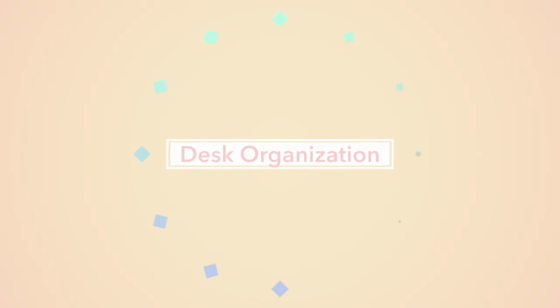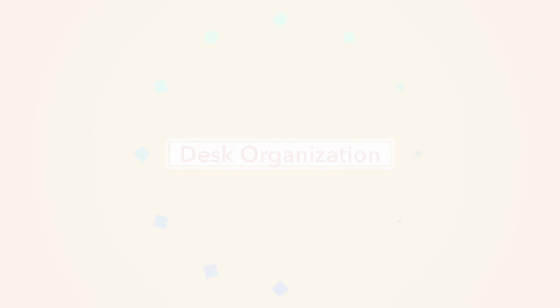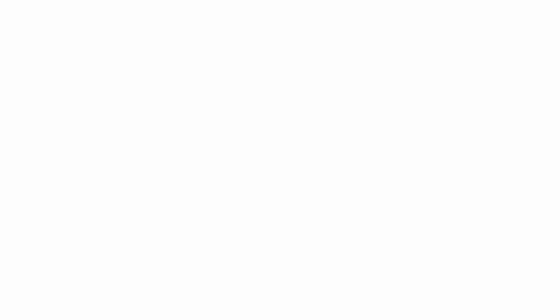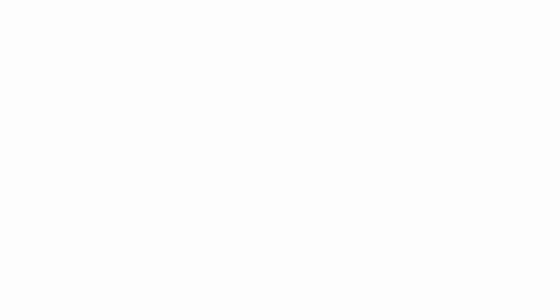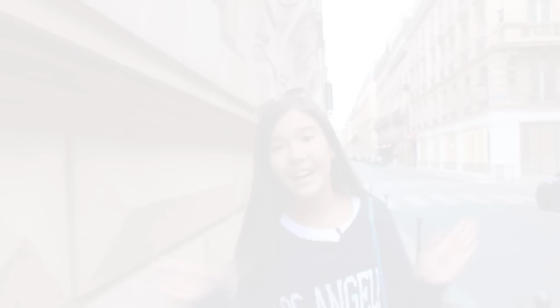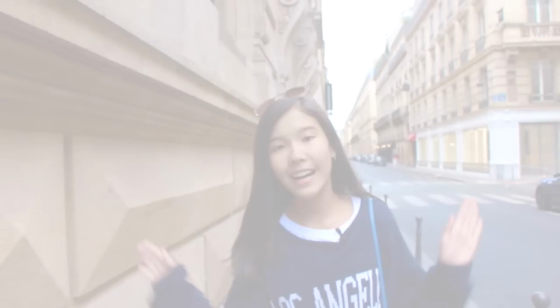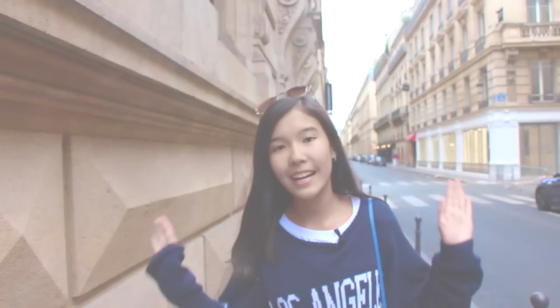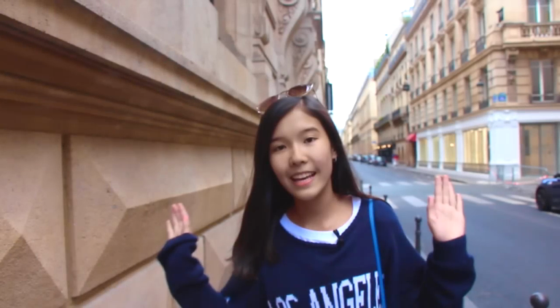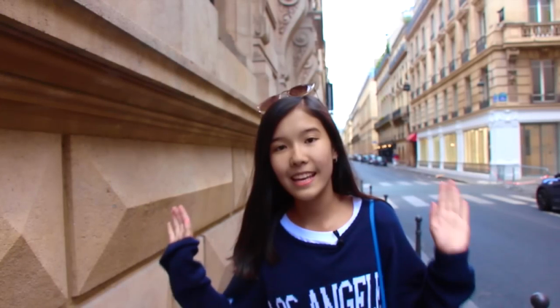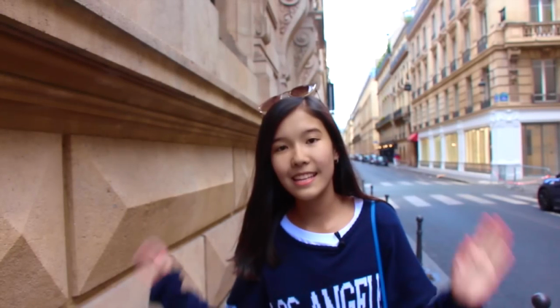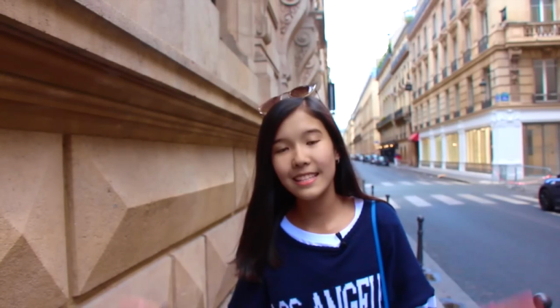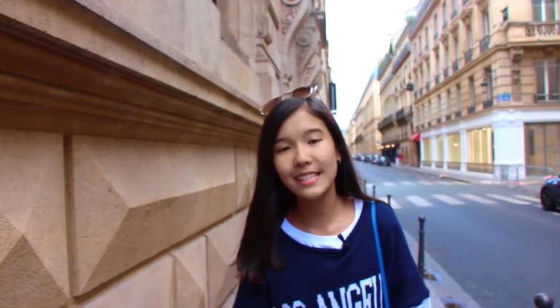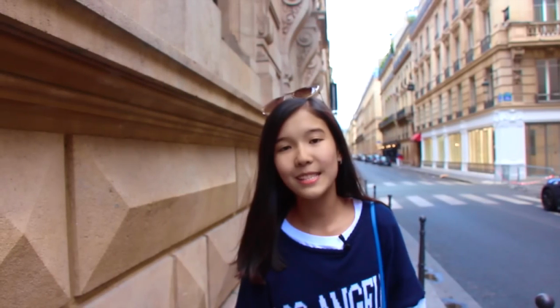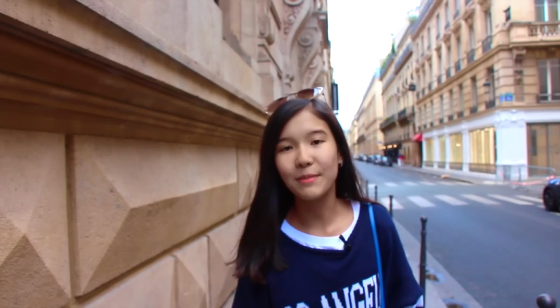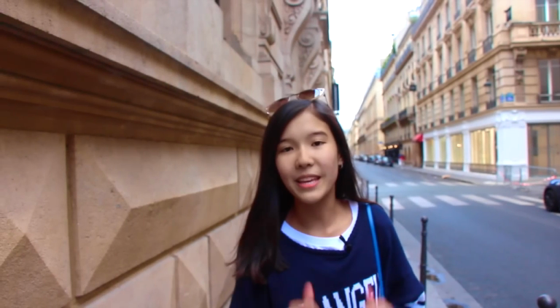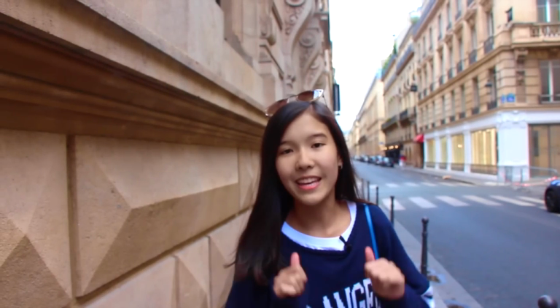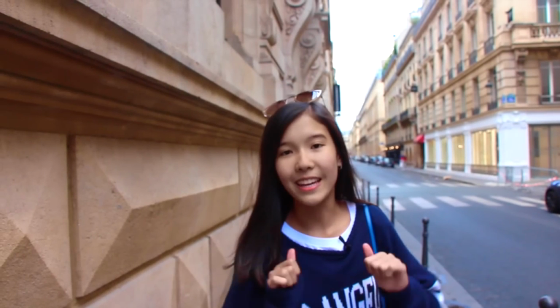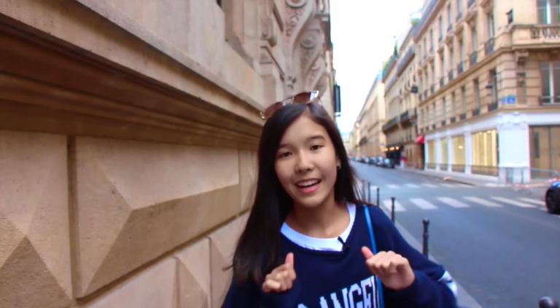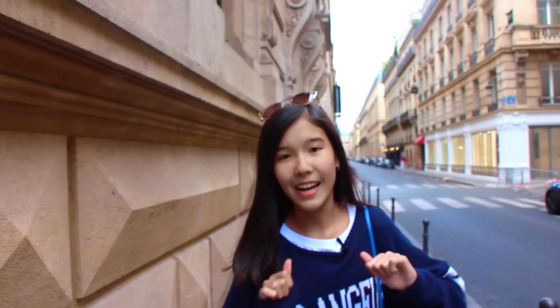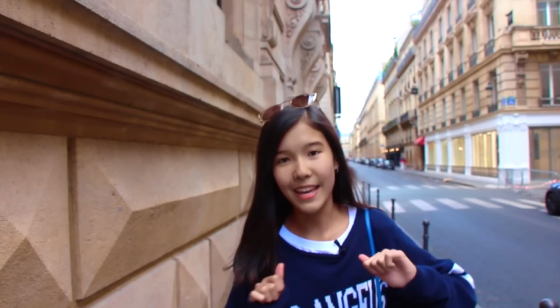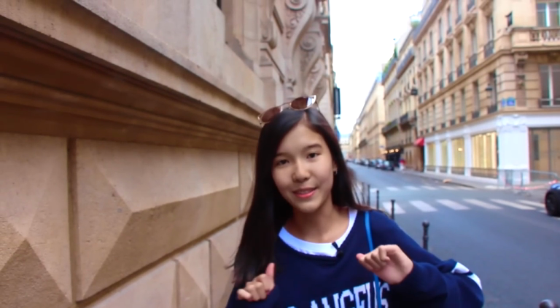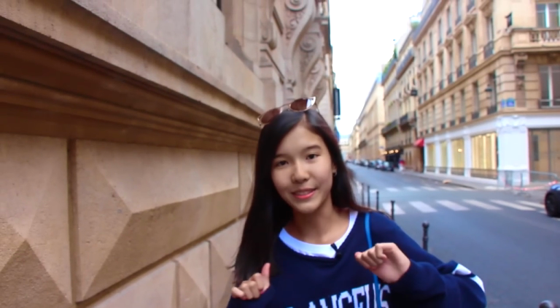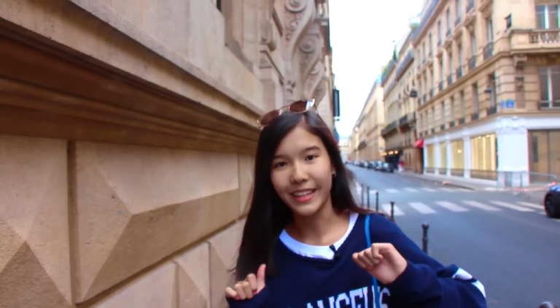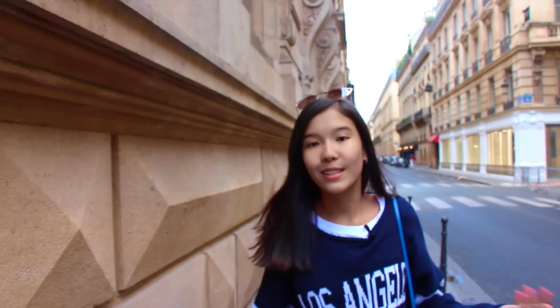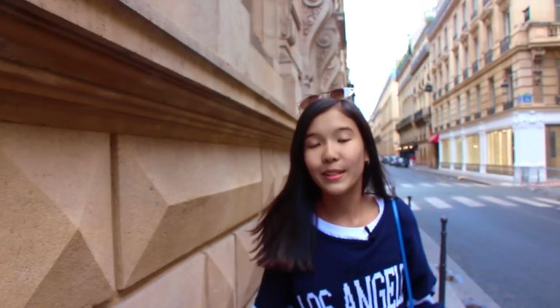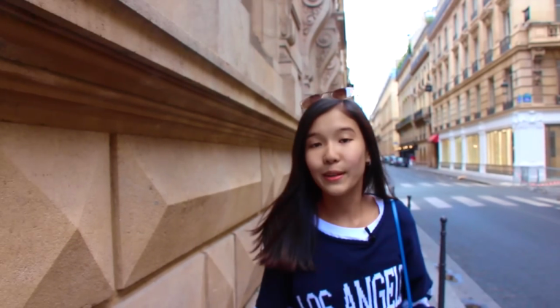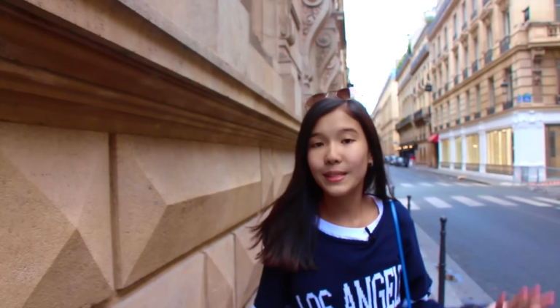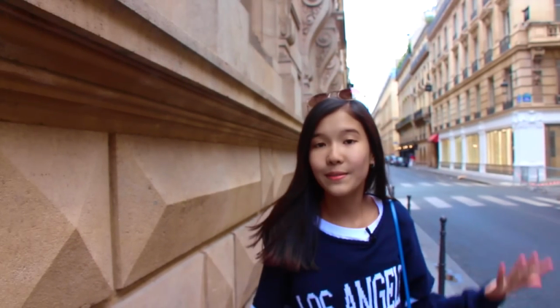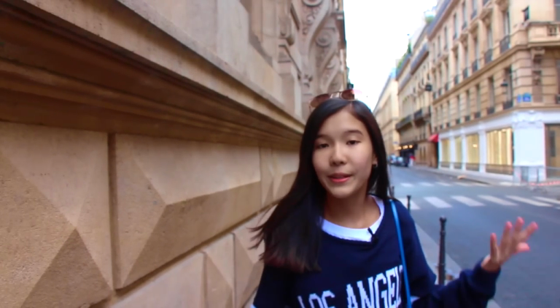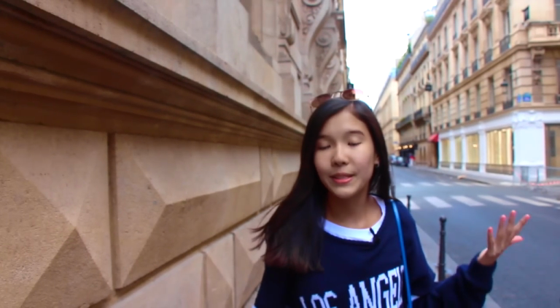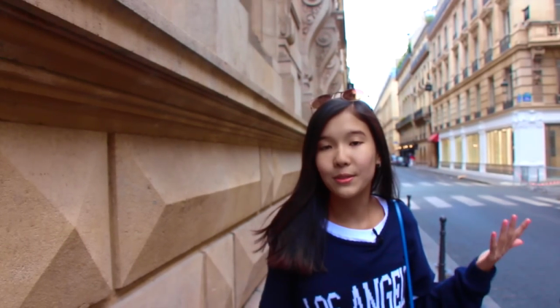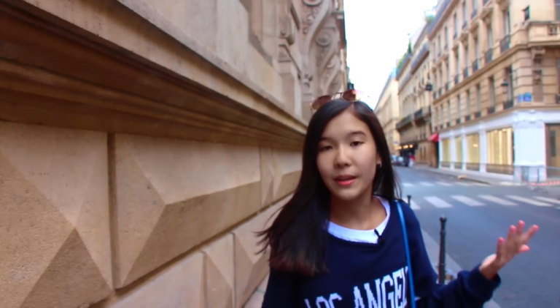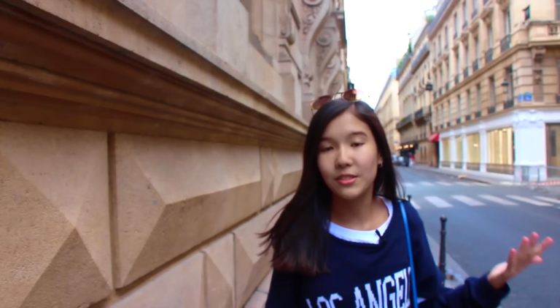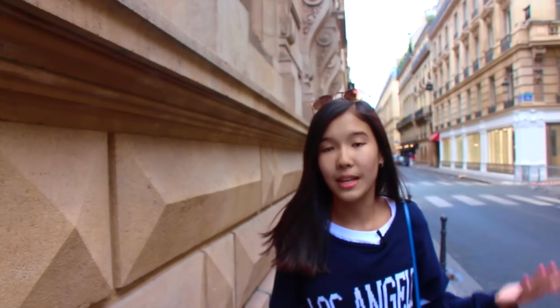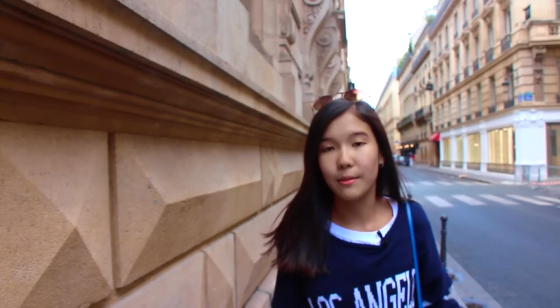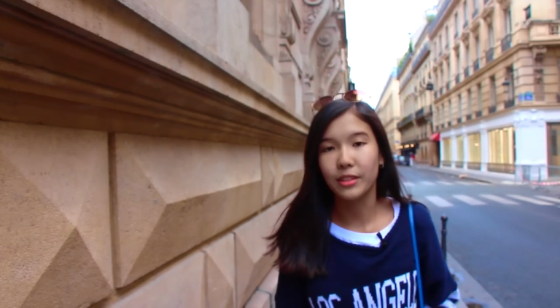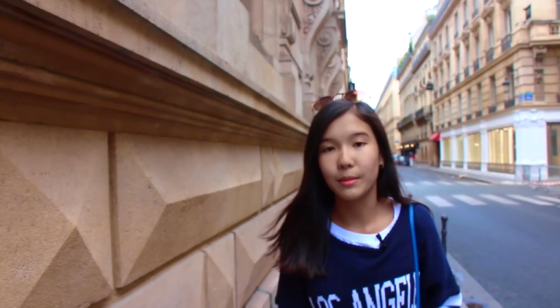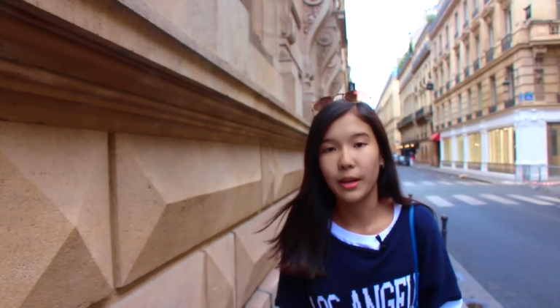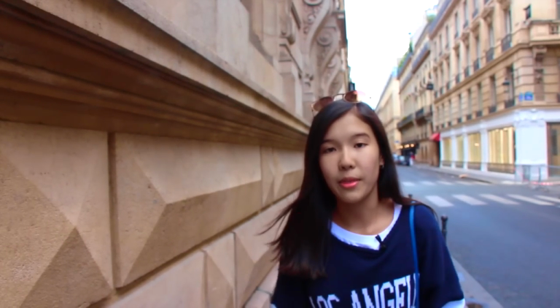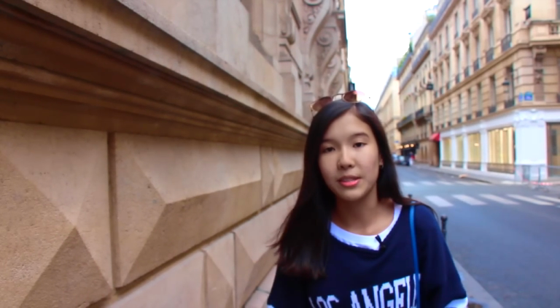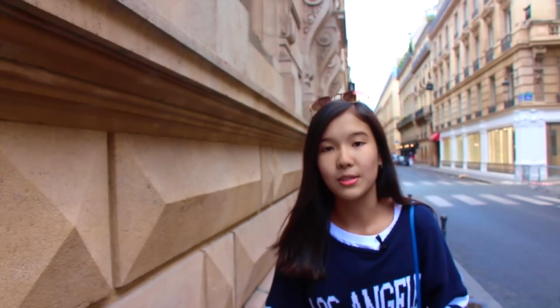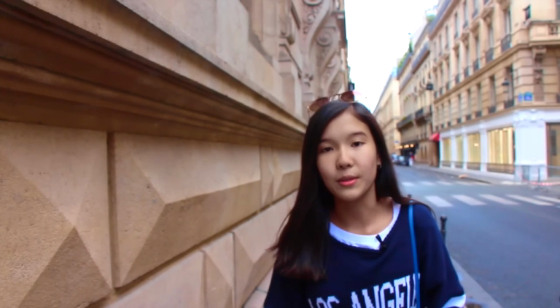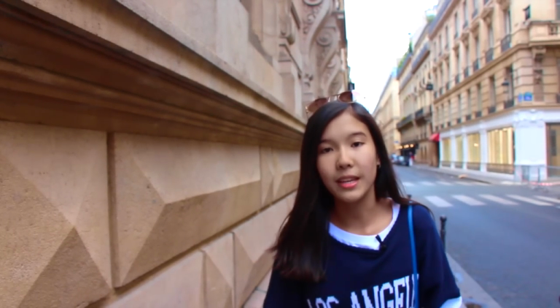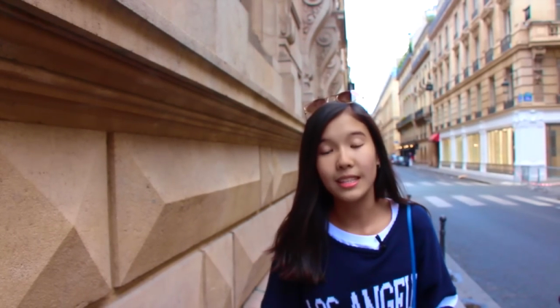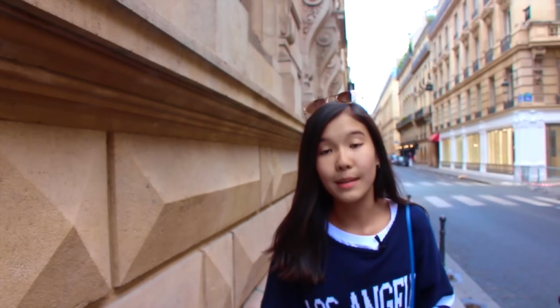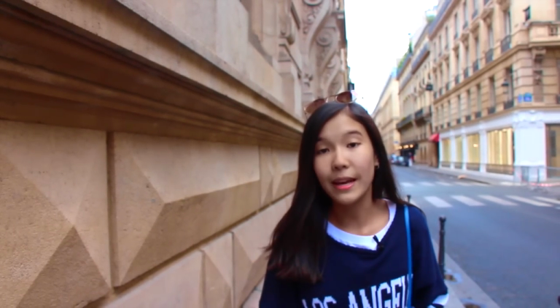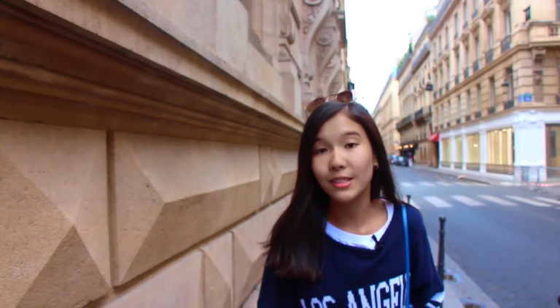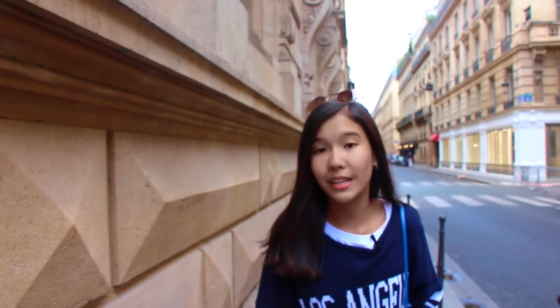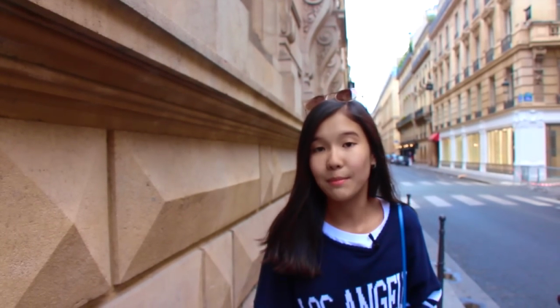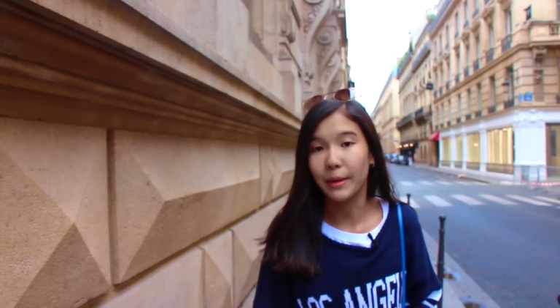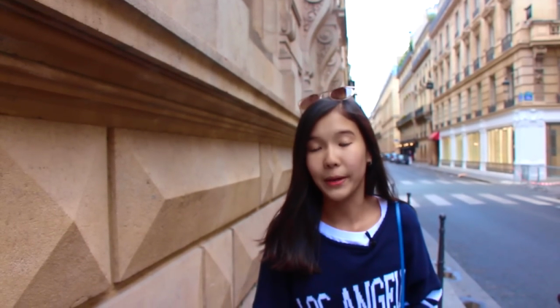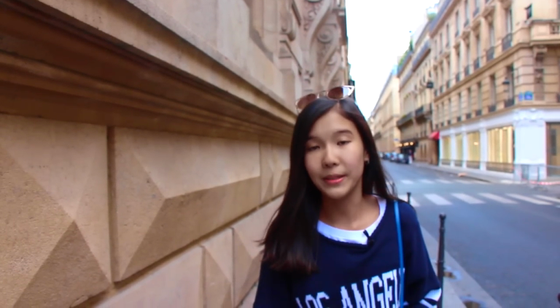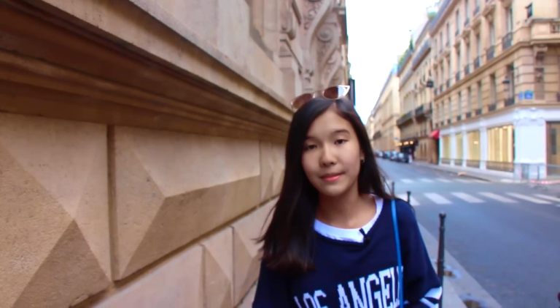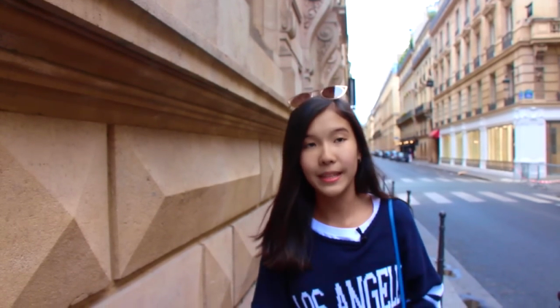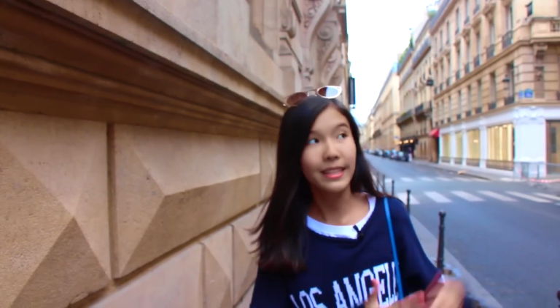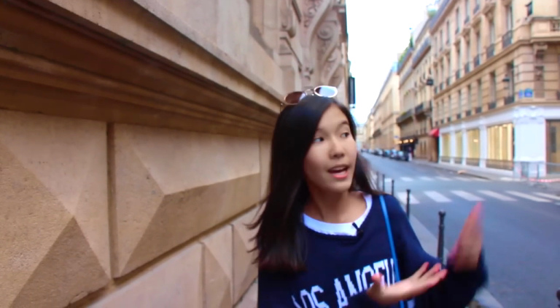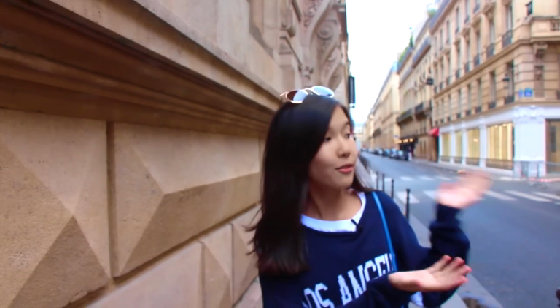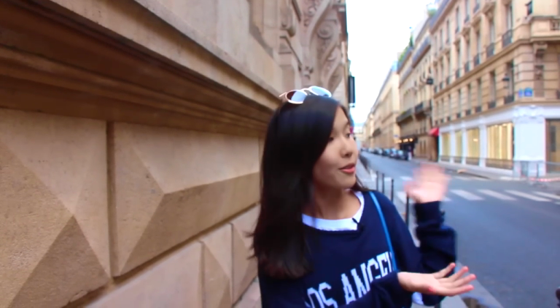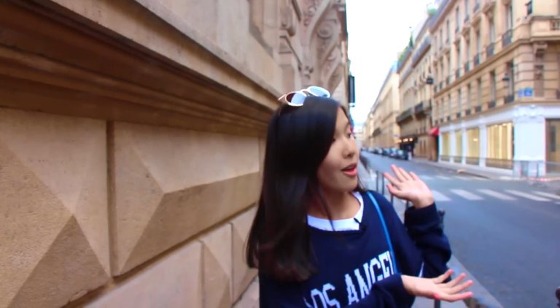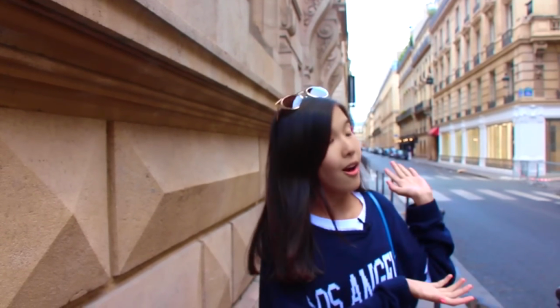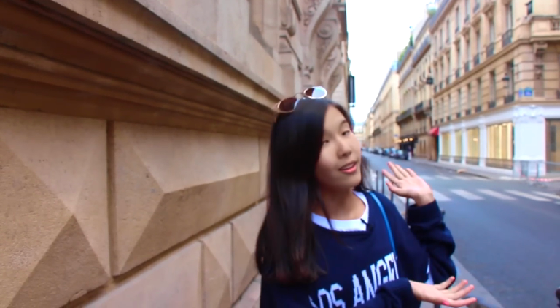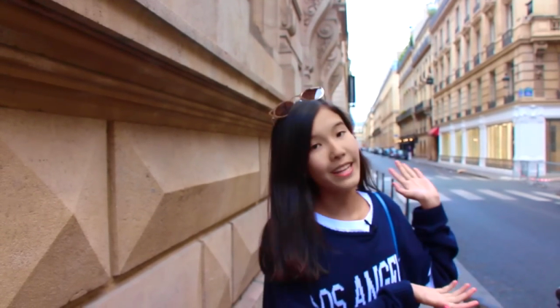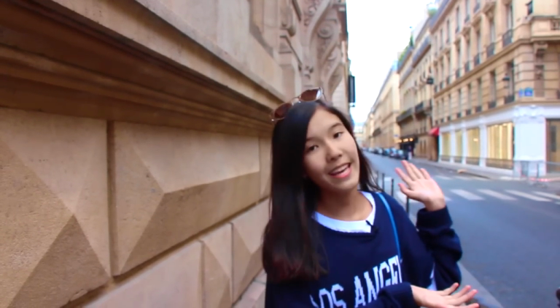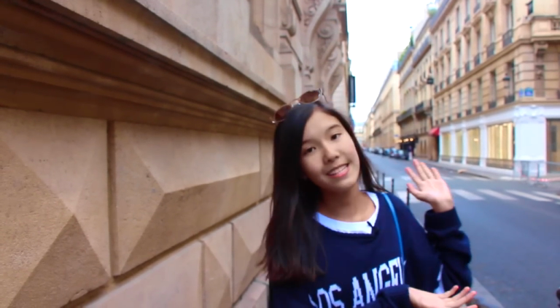Hey guys, it's me, Ainura. I know it's very strange that I'm filming on the street — I'm actually in Paris right now for the holidays.